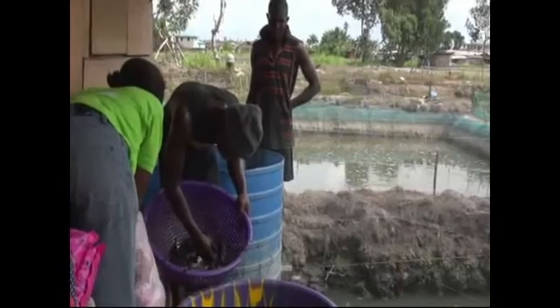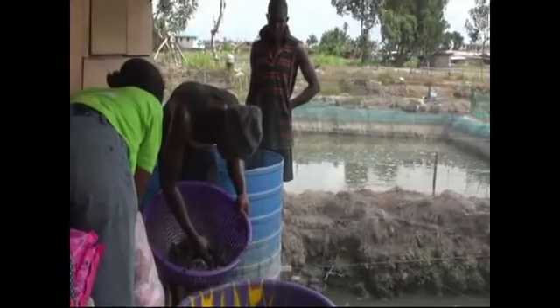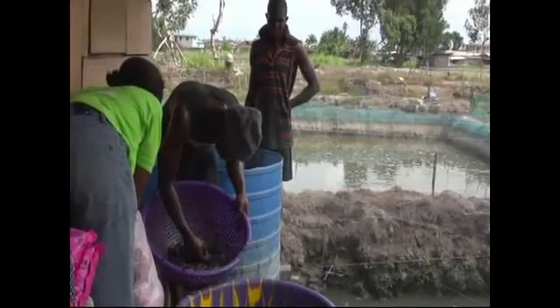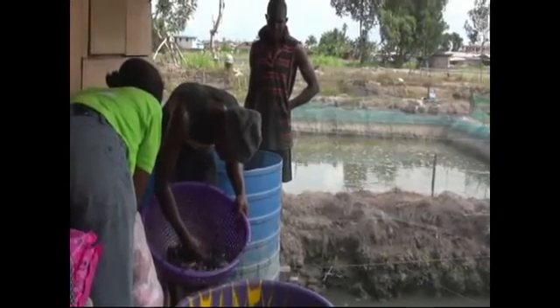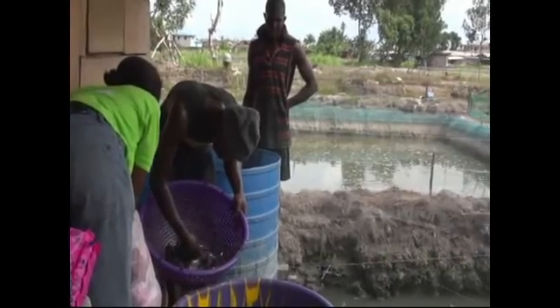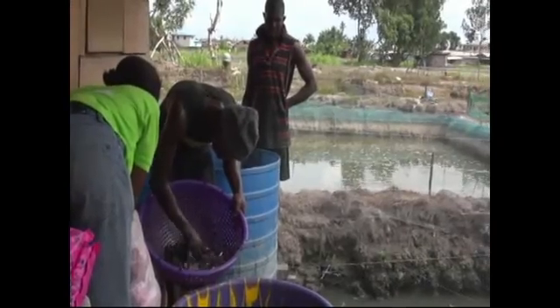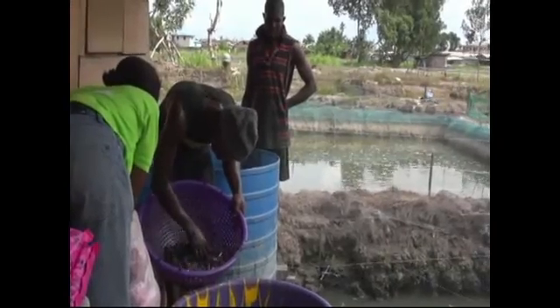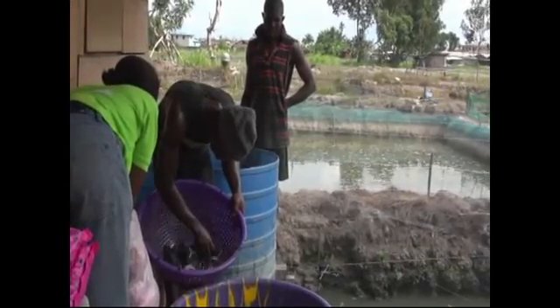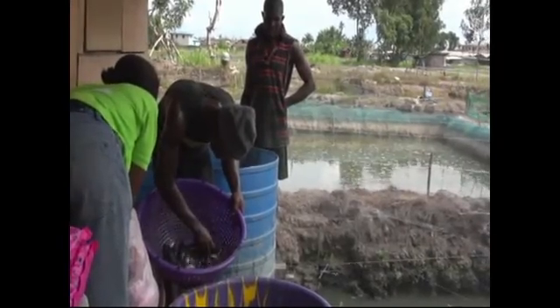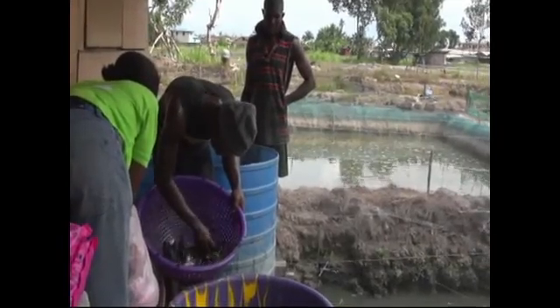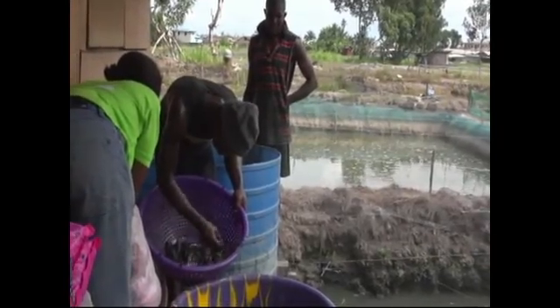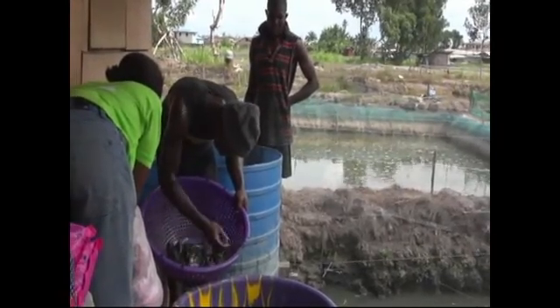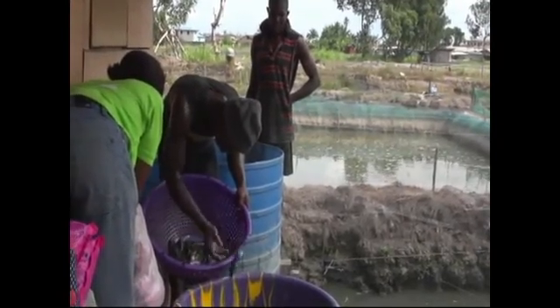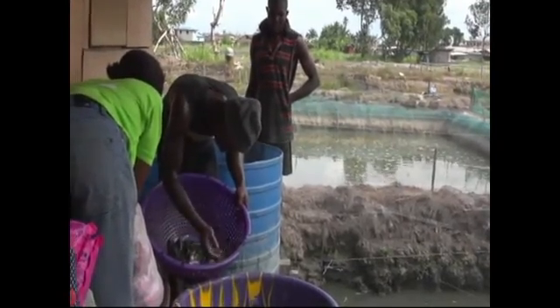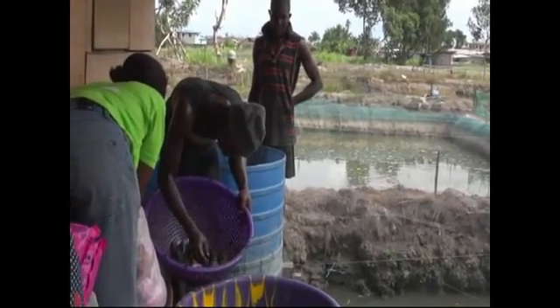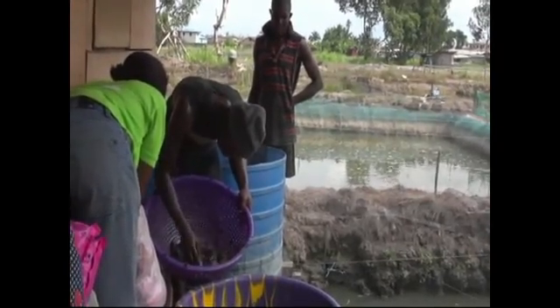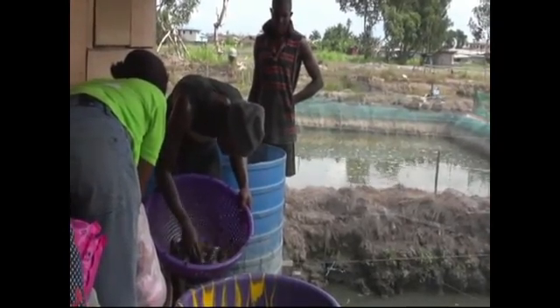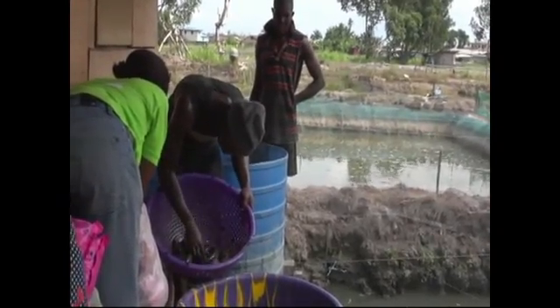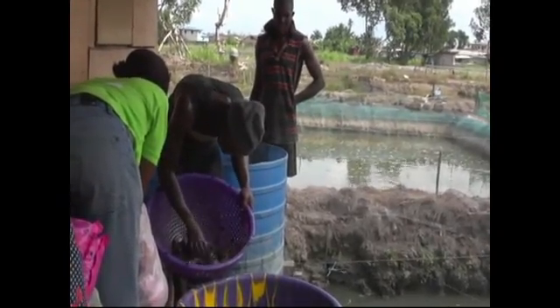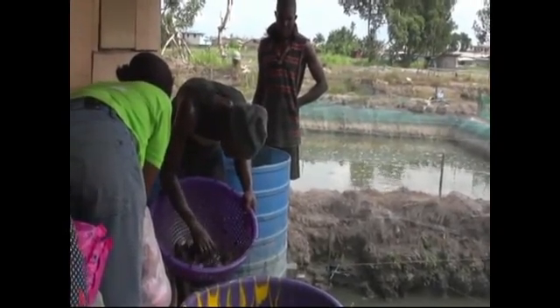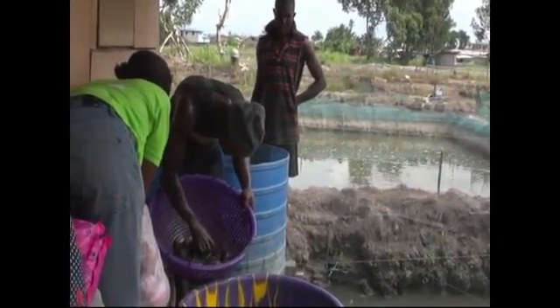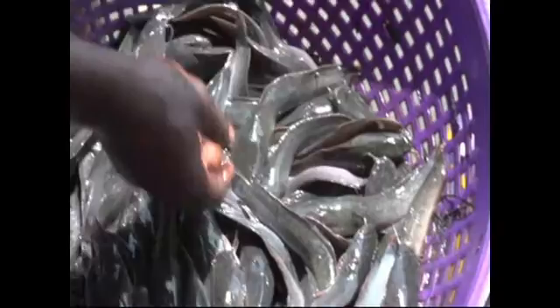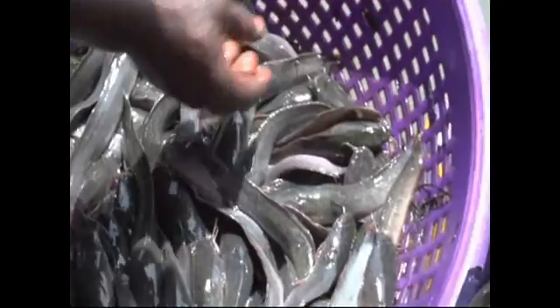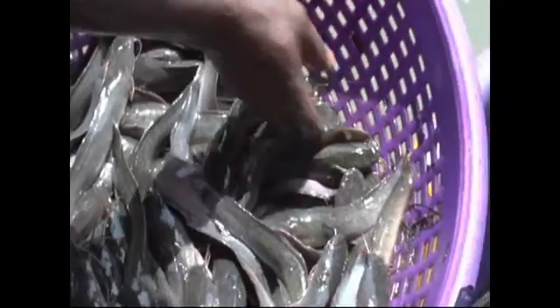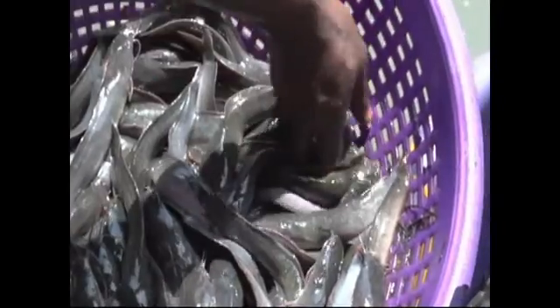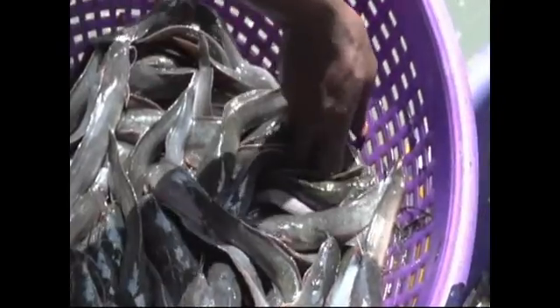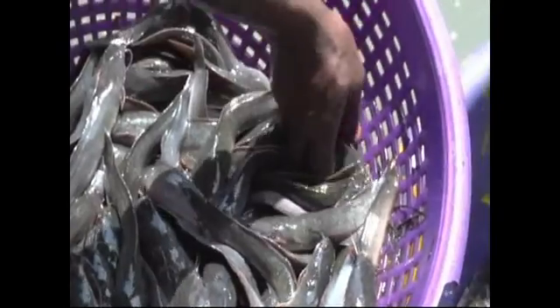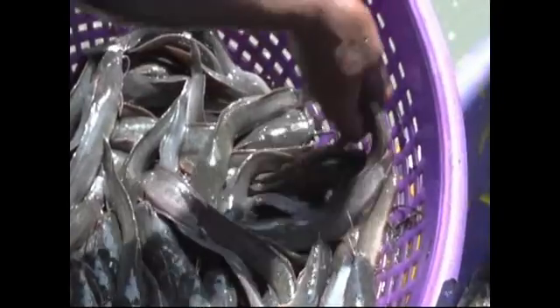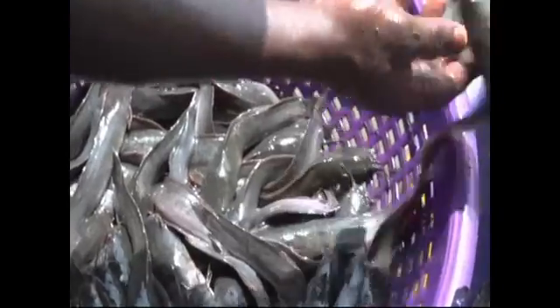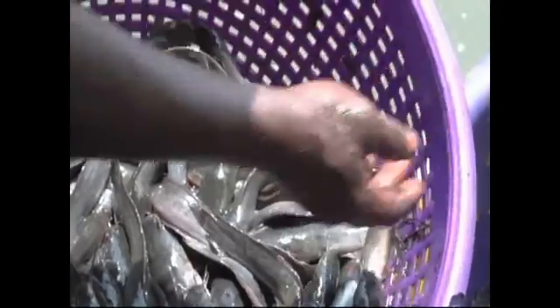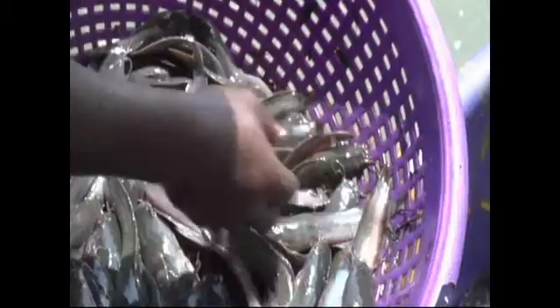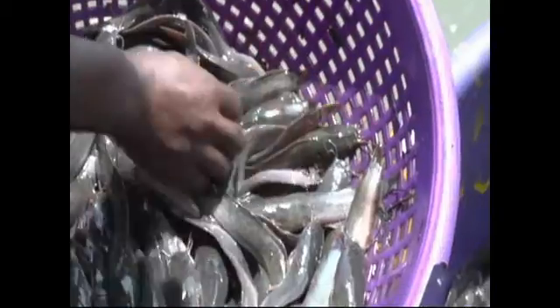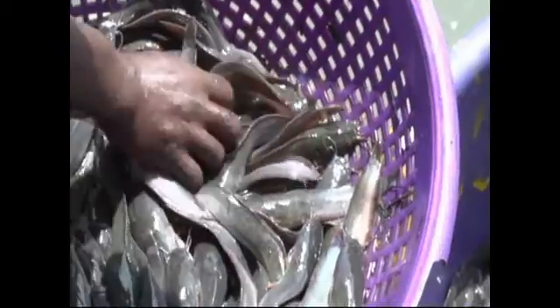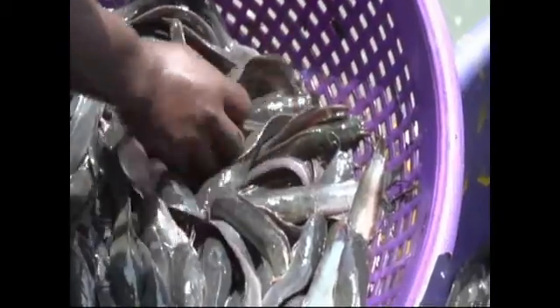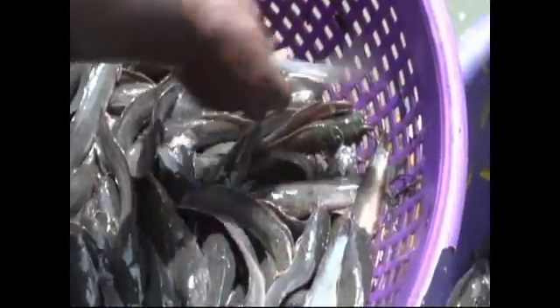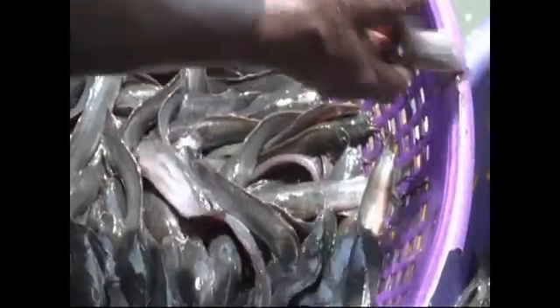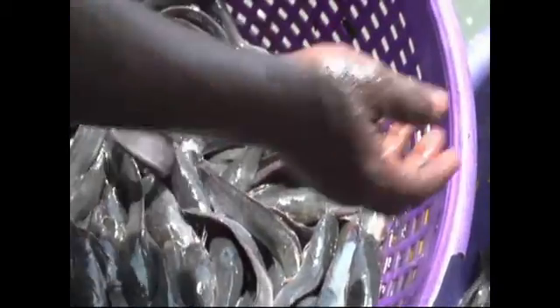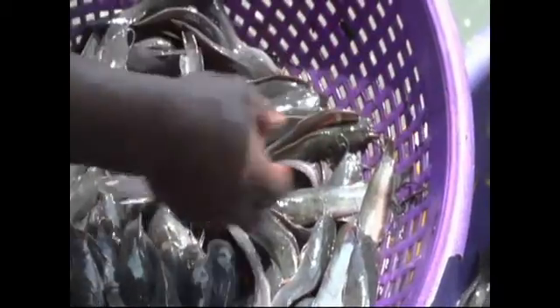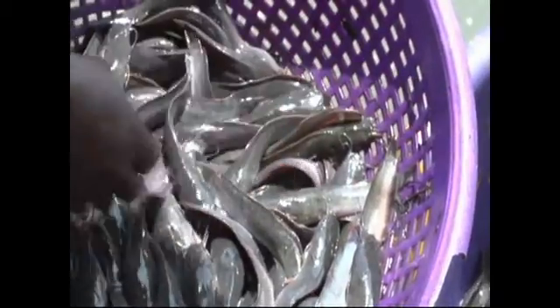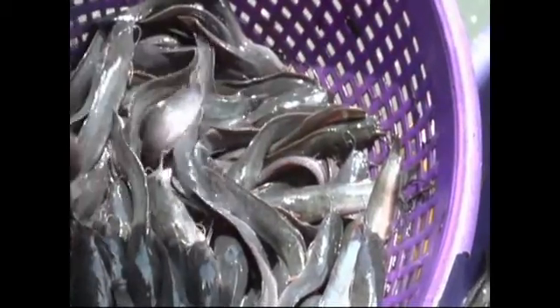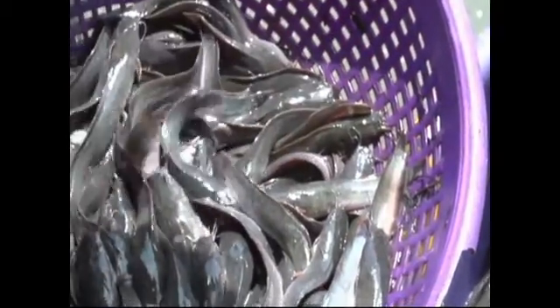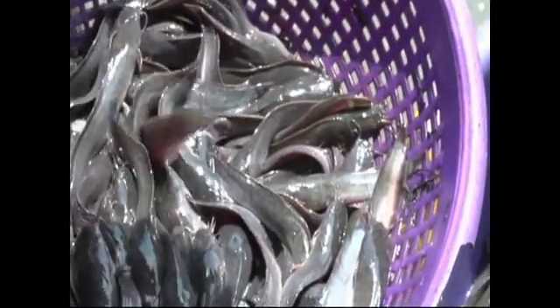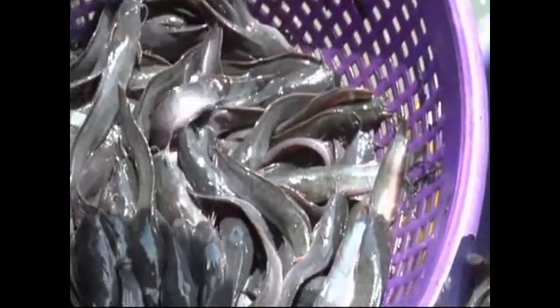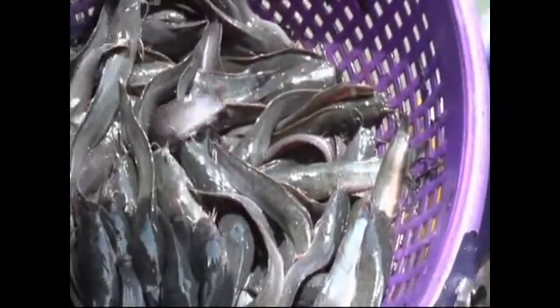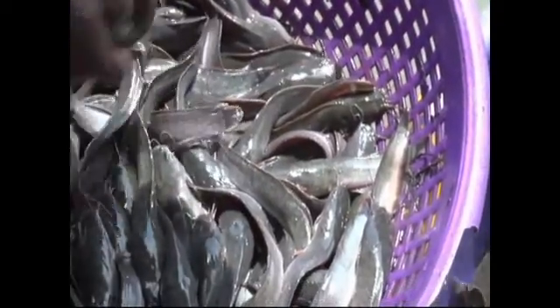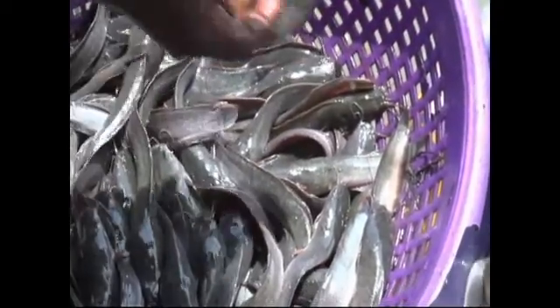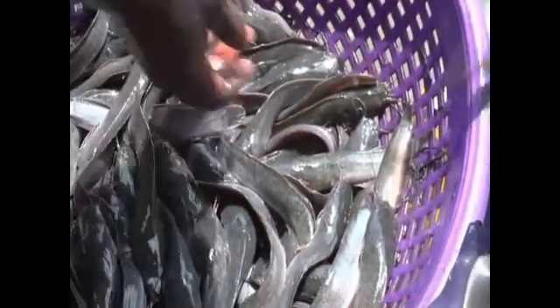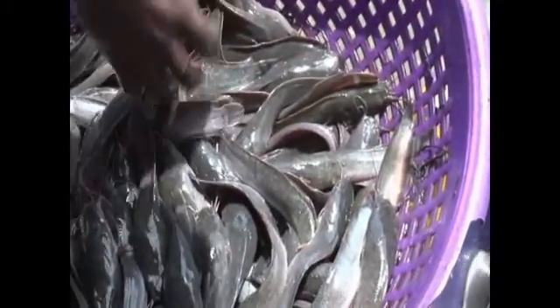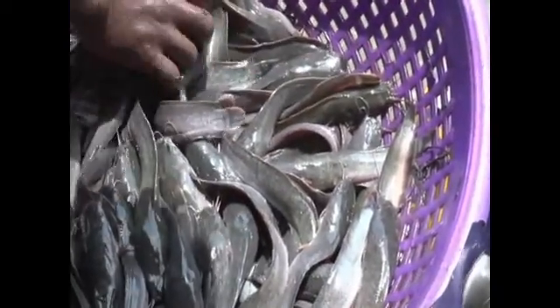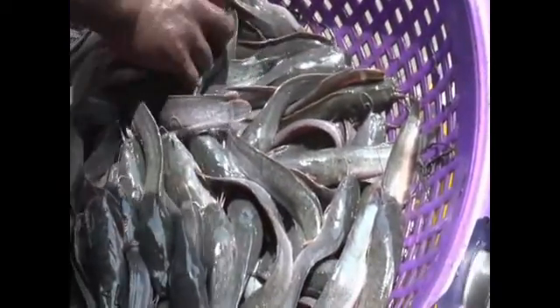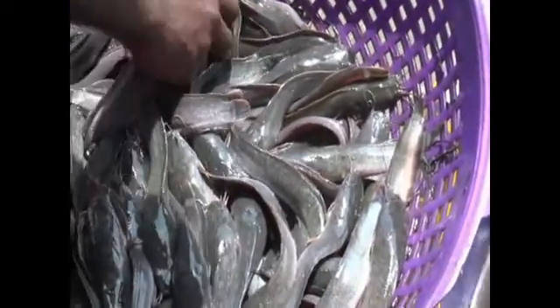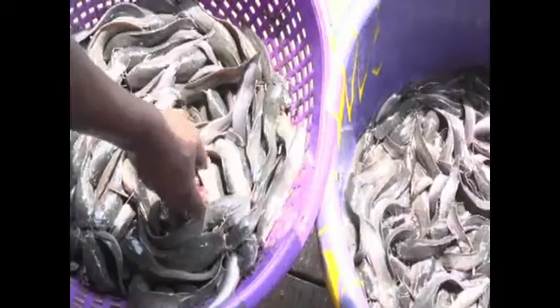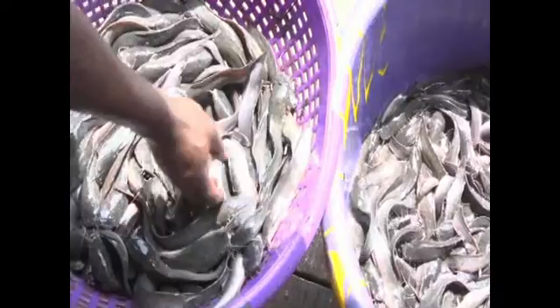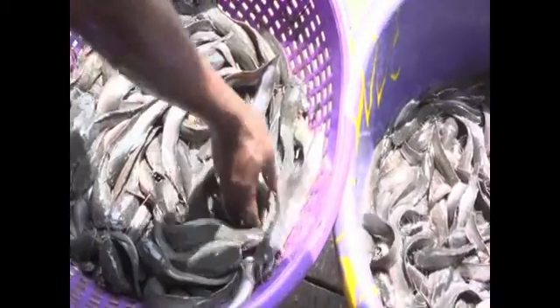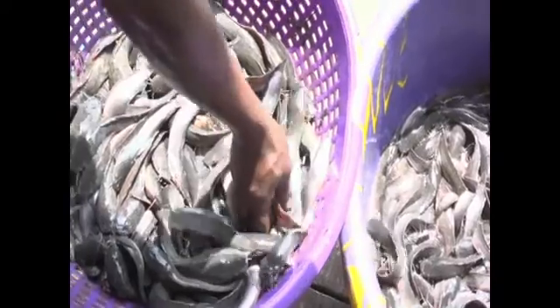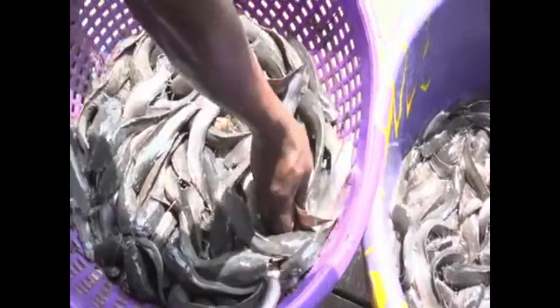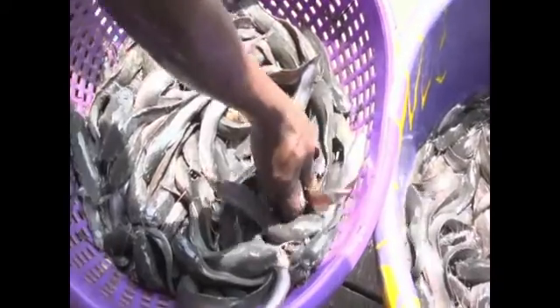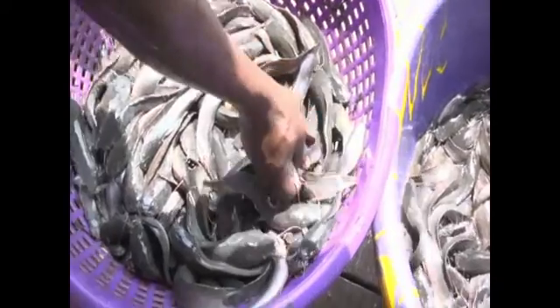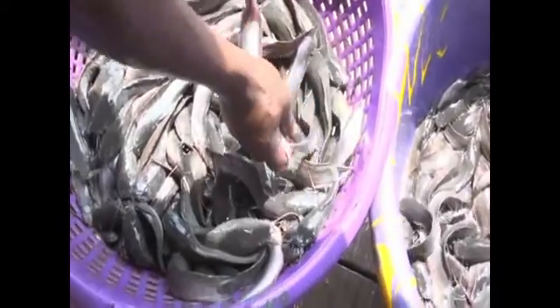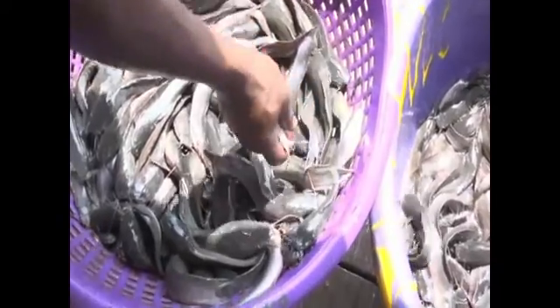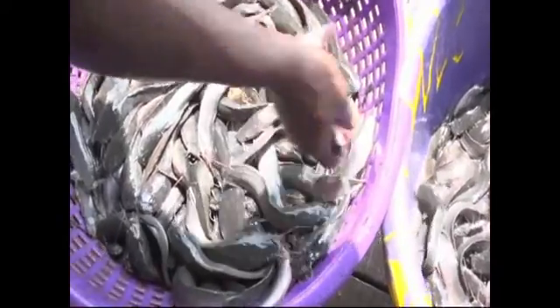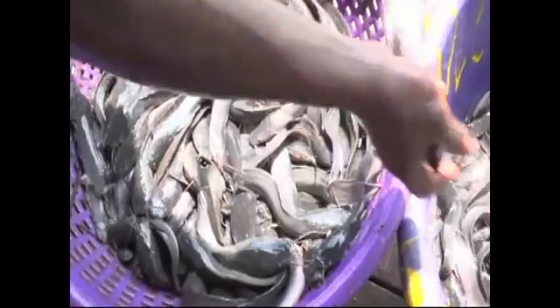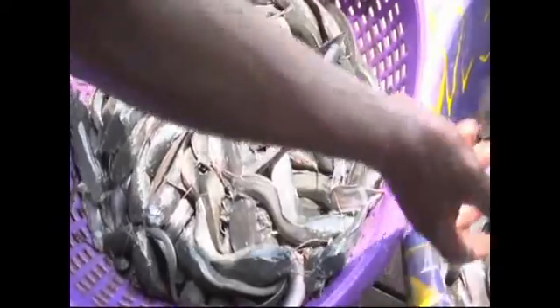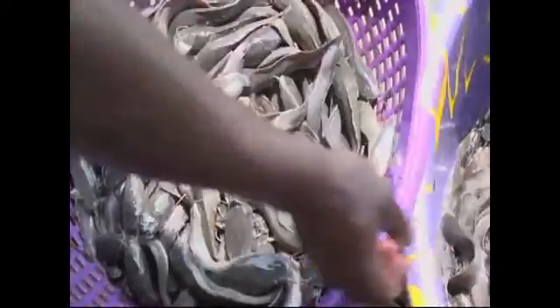Sorting does not have a particular time. And in most cases, you sort every month to avoid cannibalism.